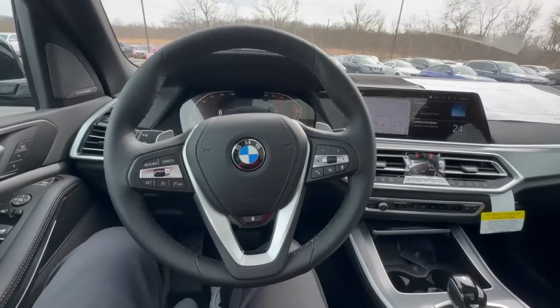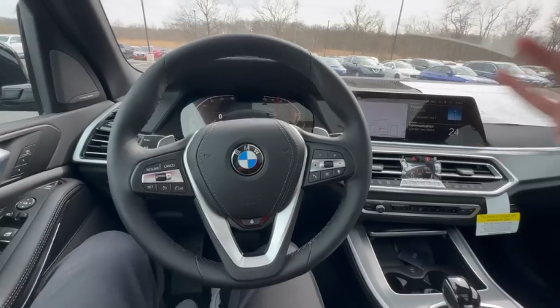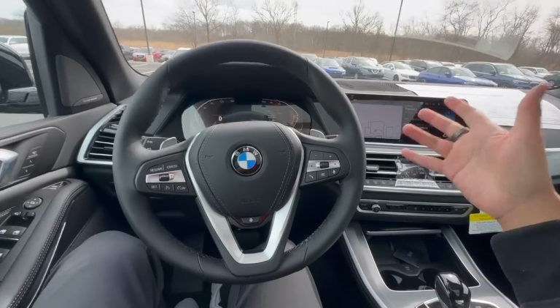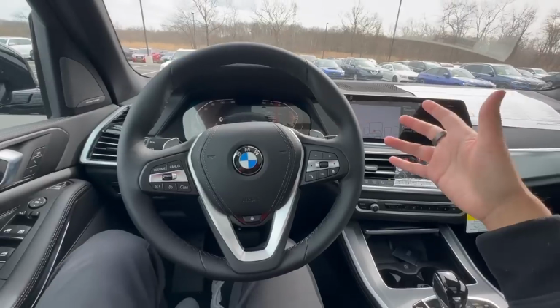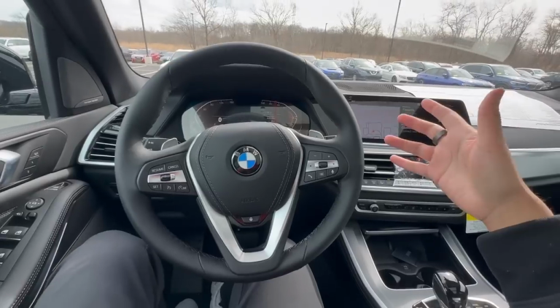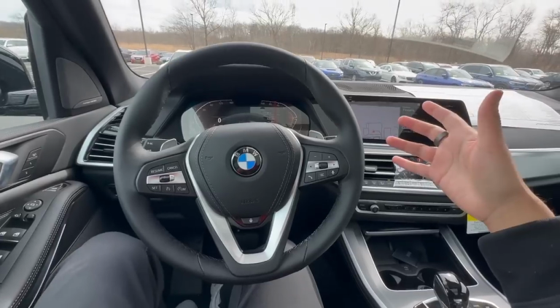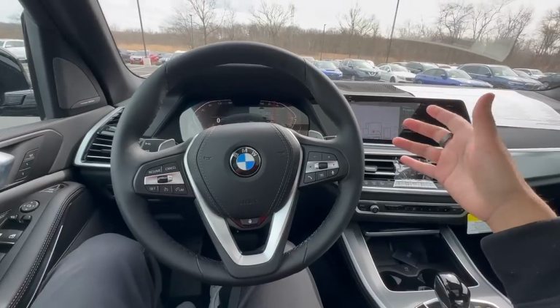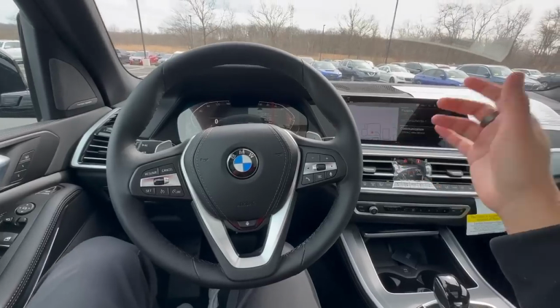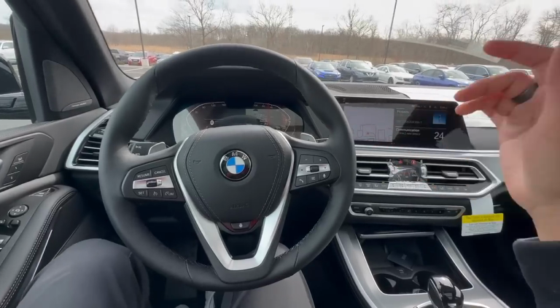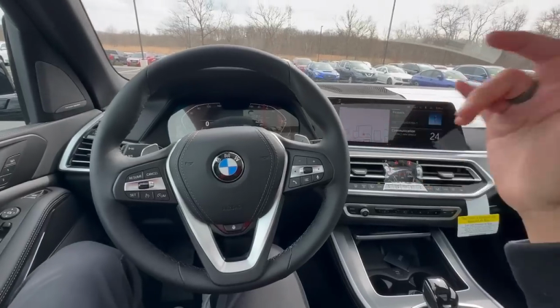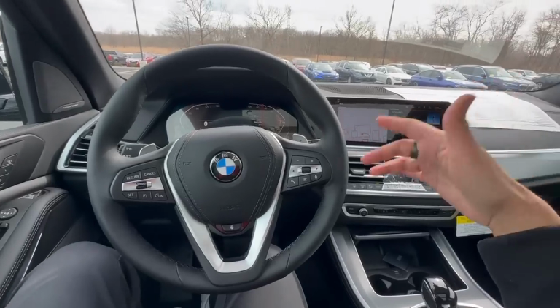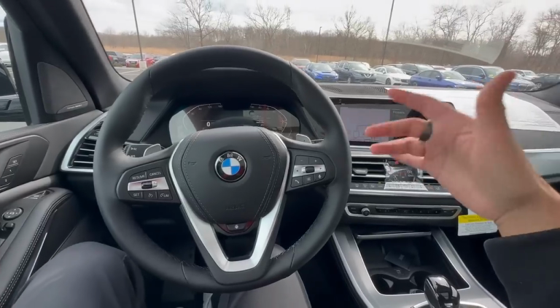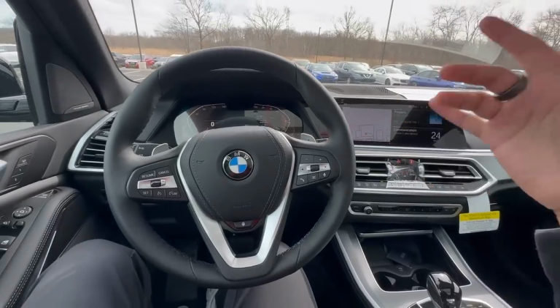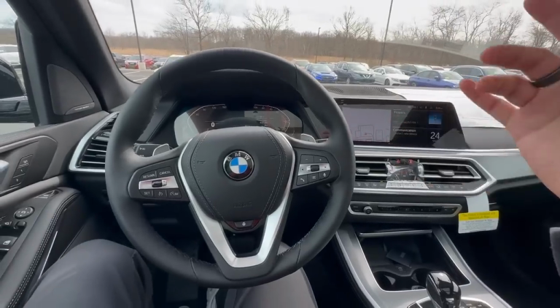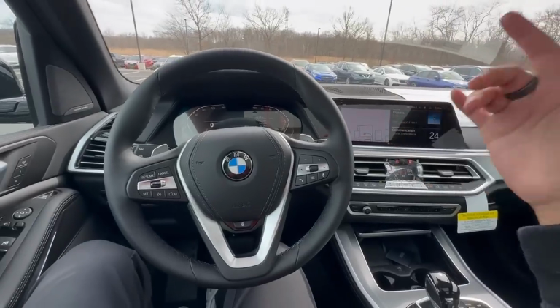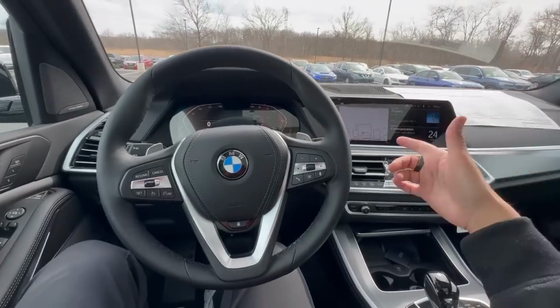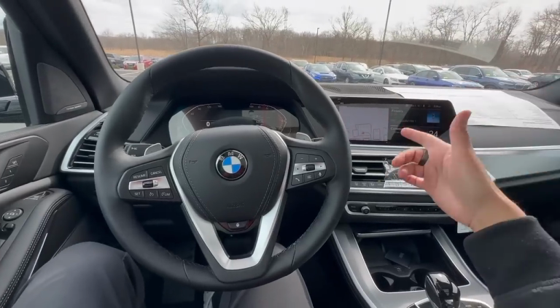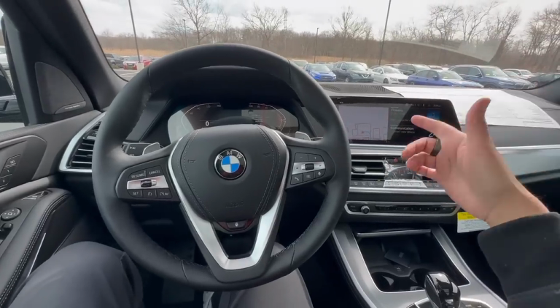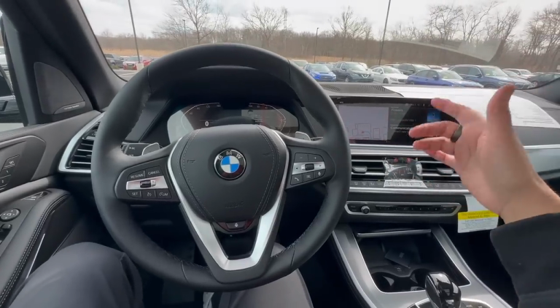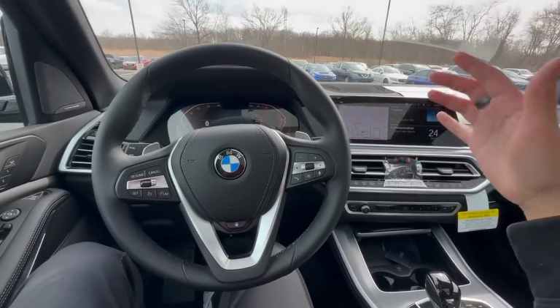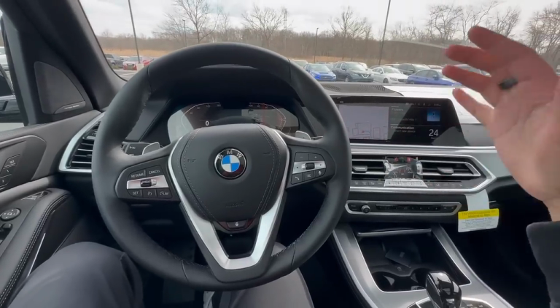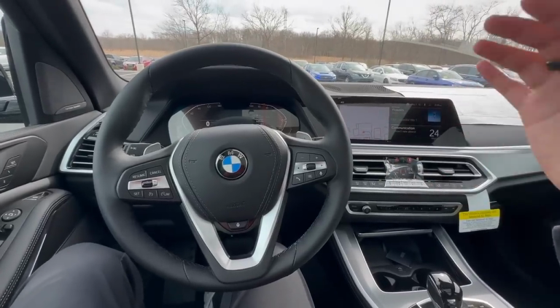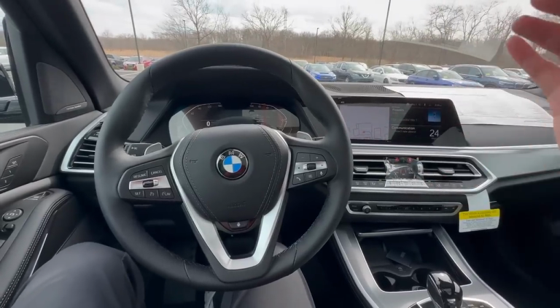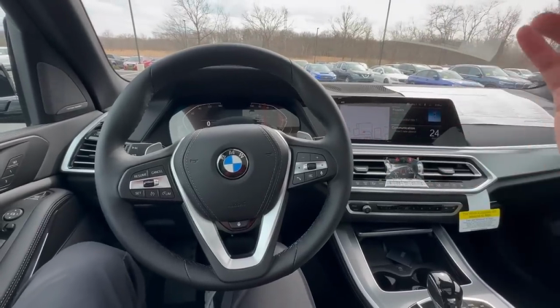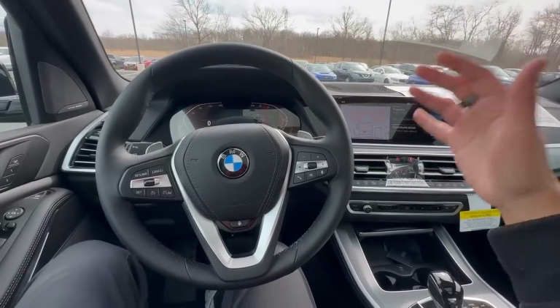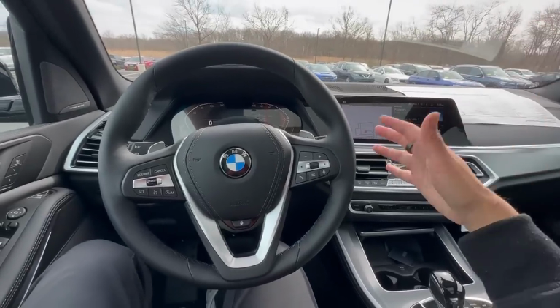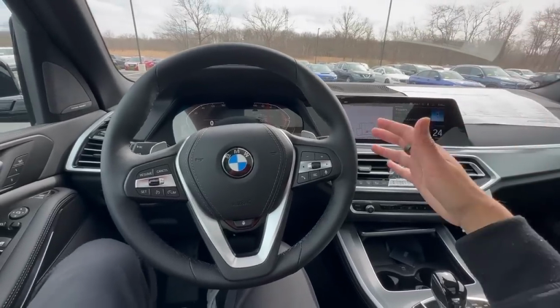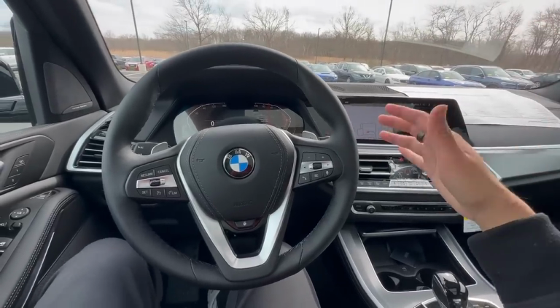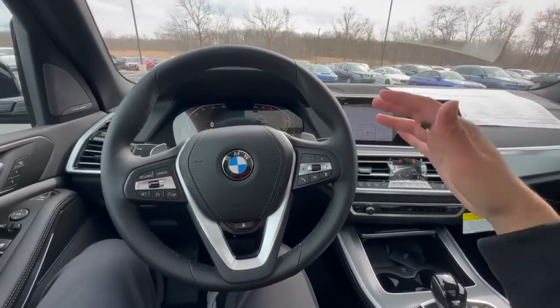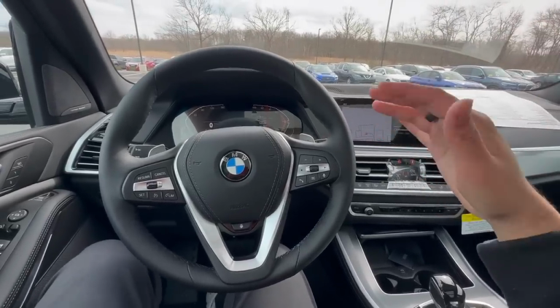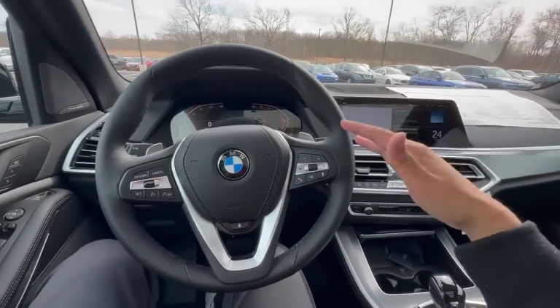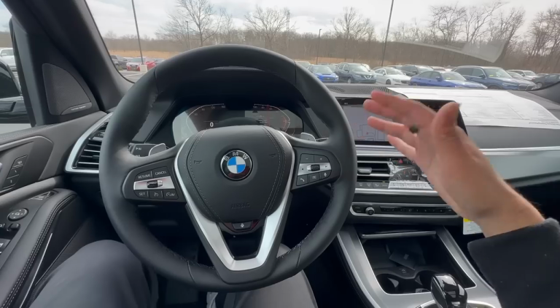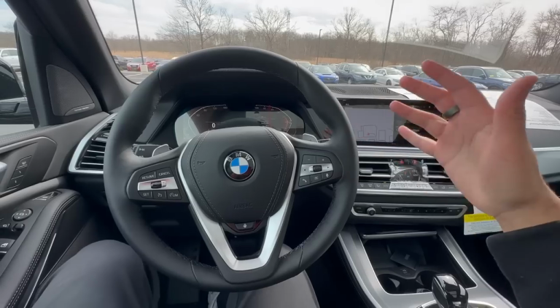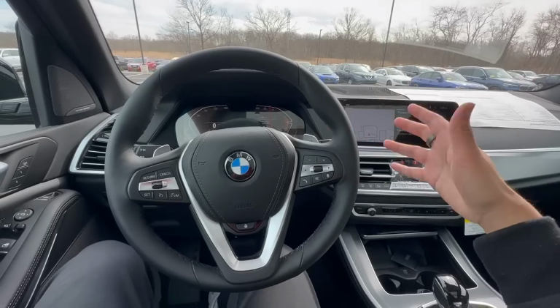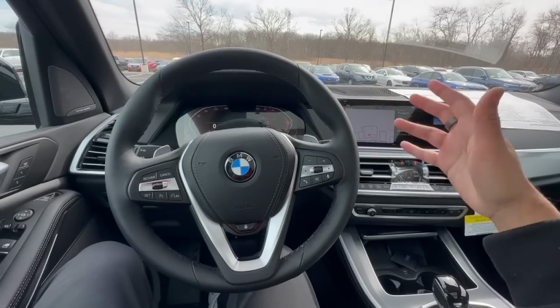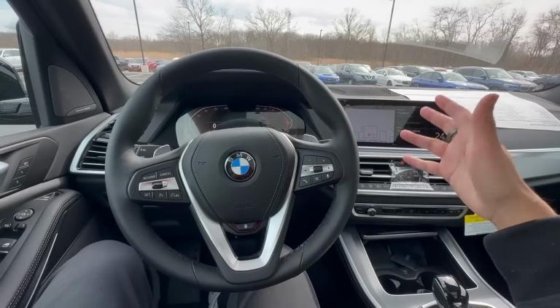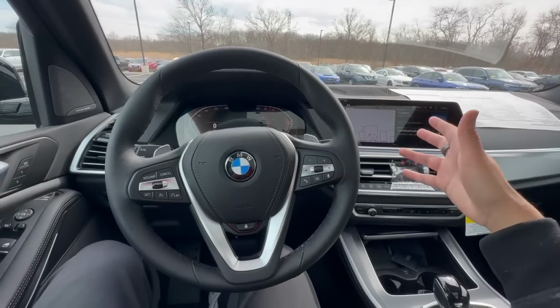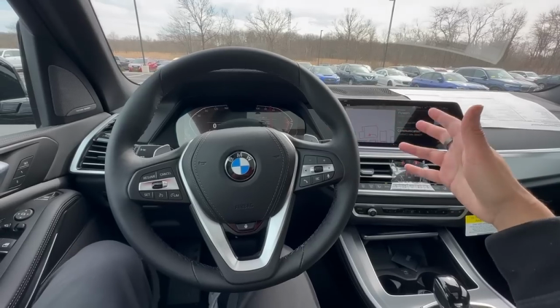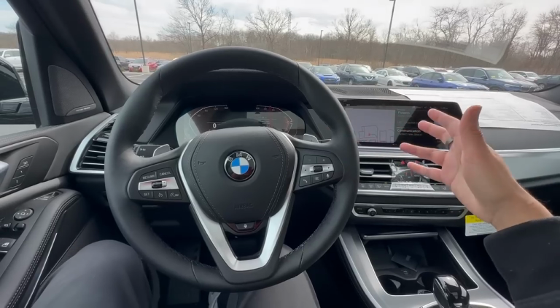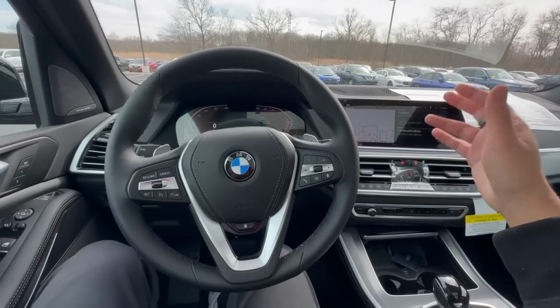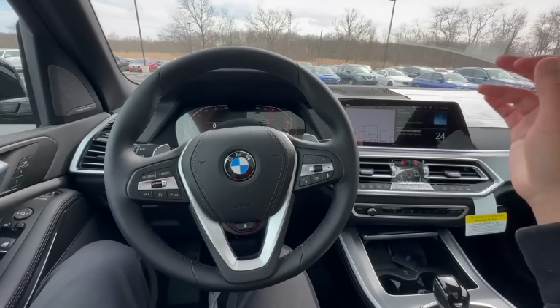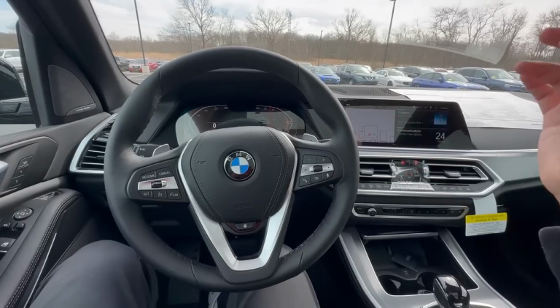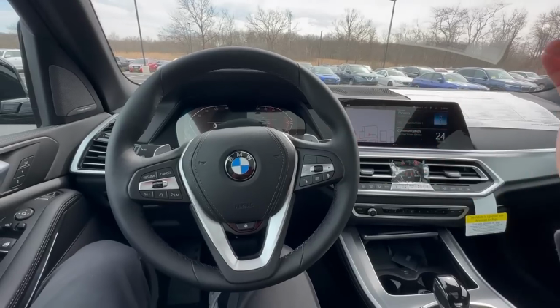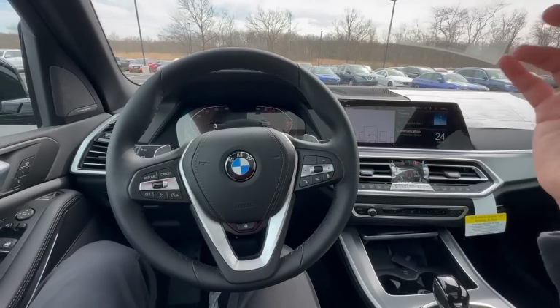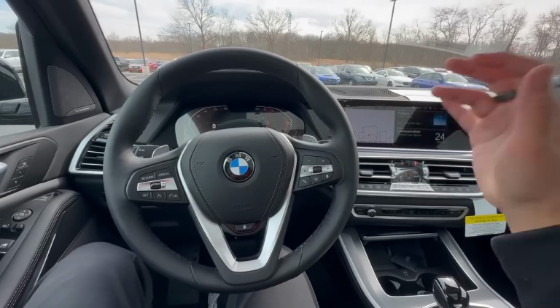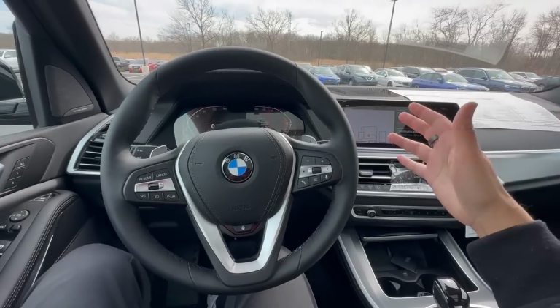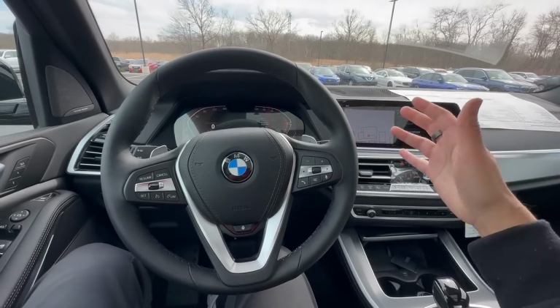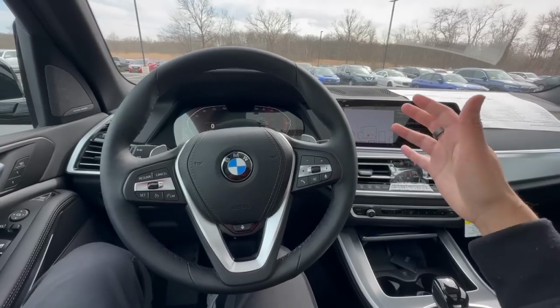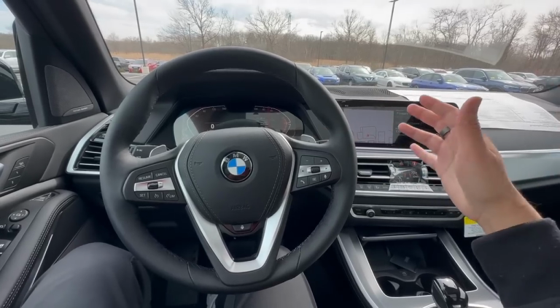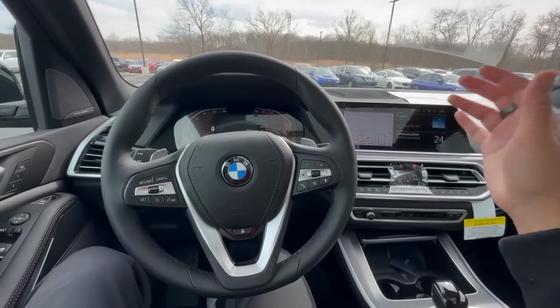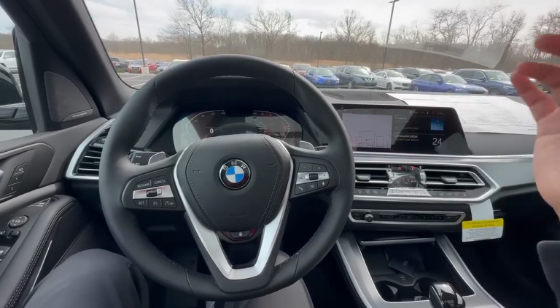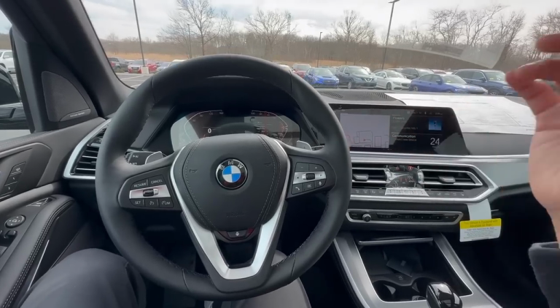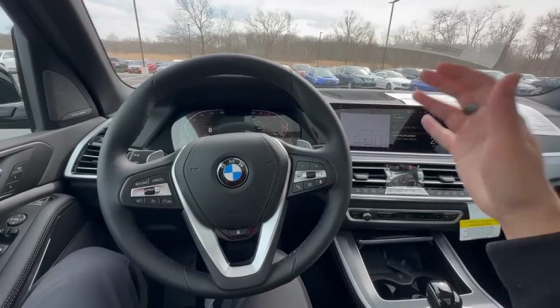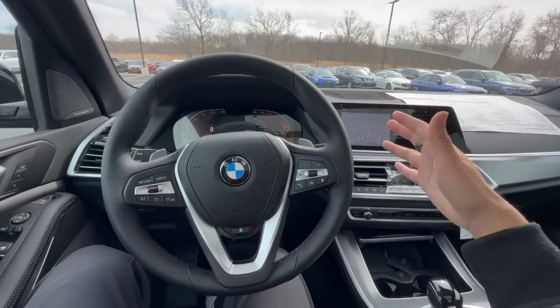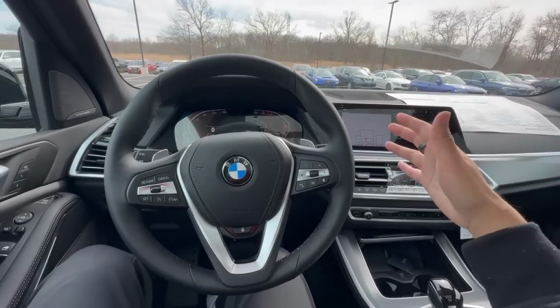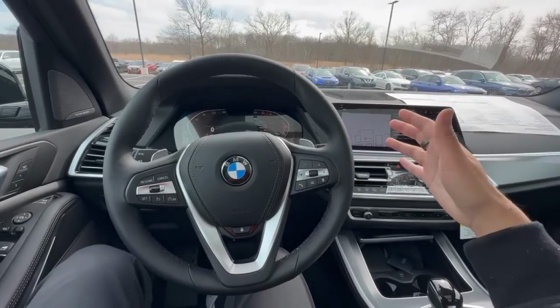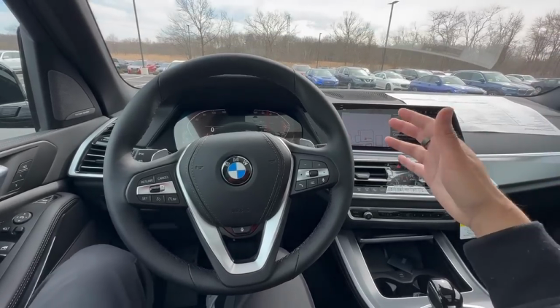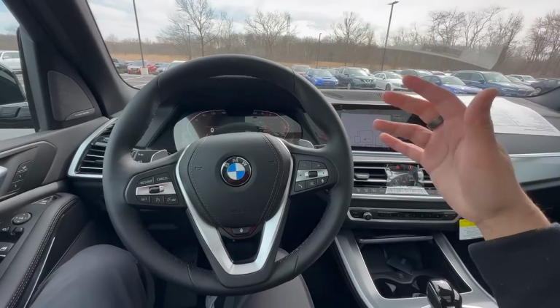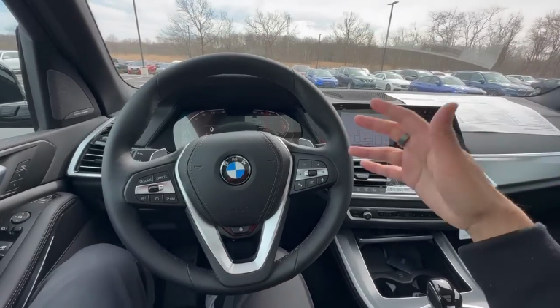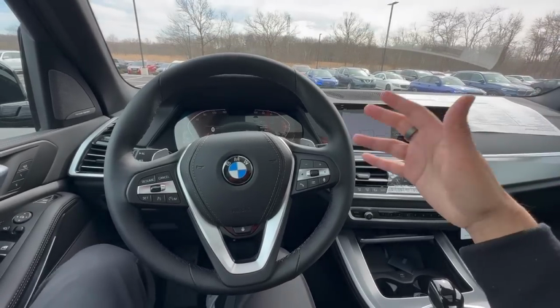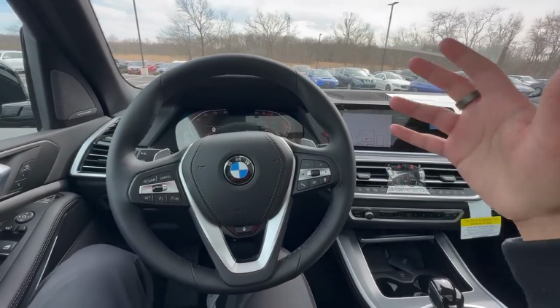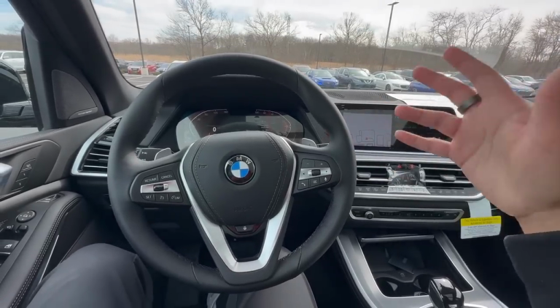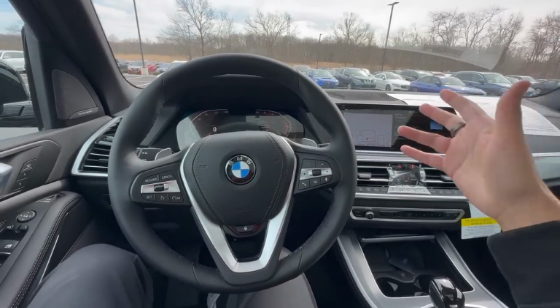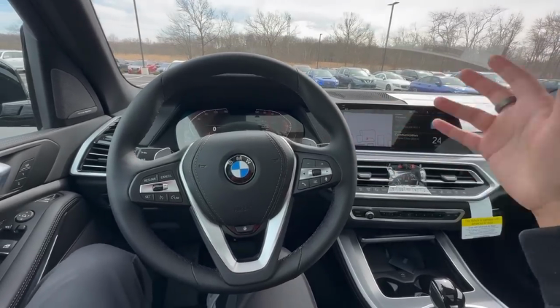How's it going BMW fans, welcome back to Beam Review. Today we're gonna be going over the eight different ways that you can make your BMW last forever.